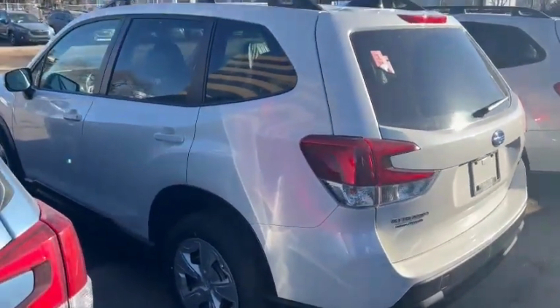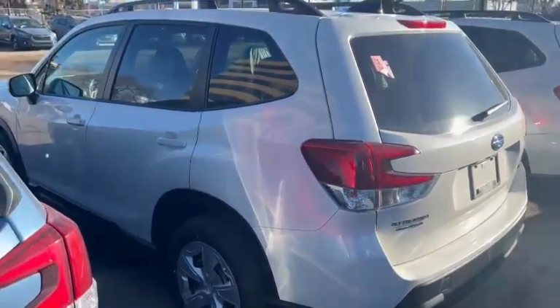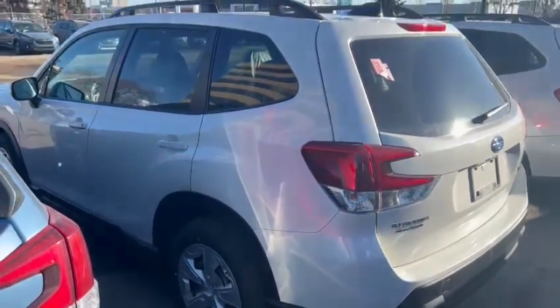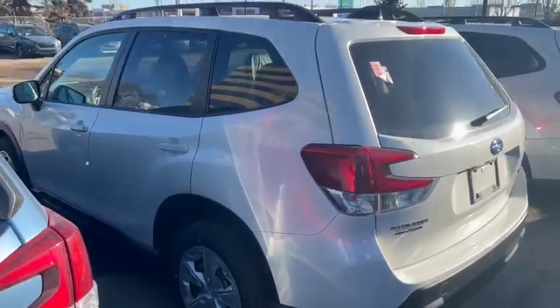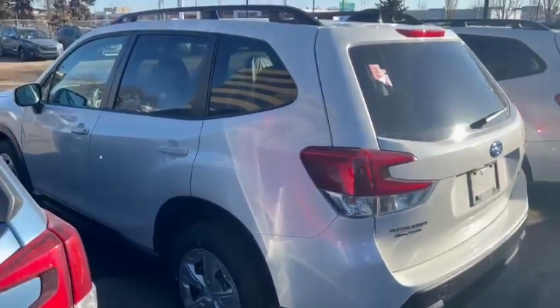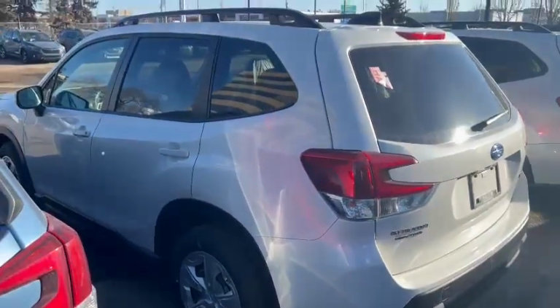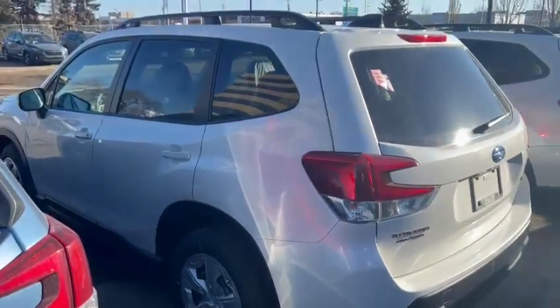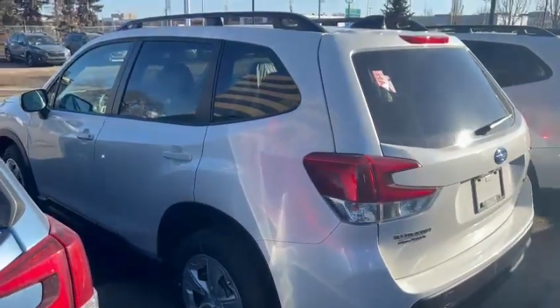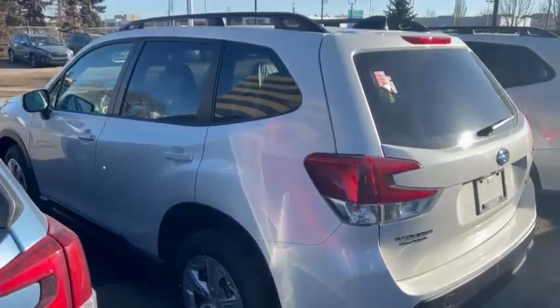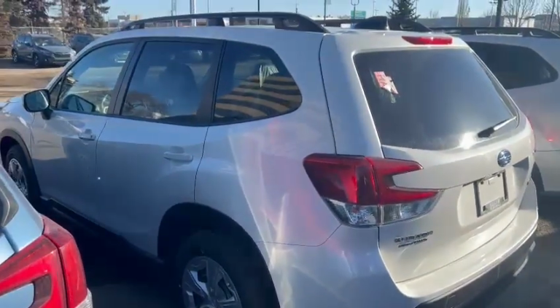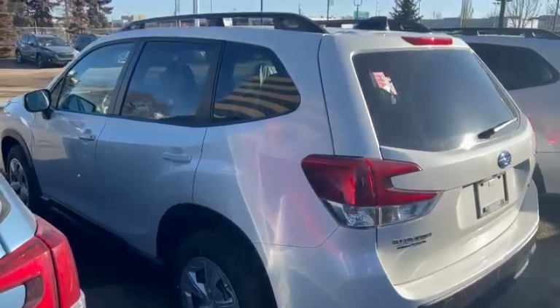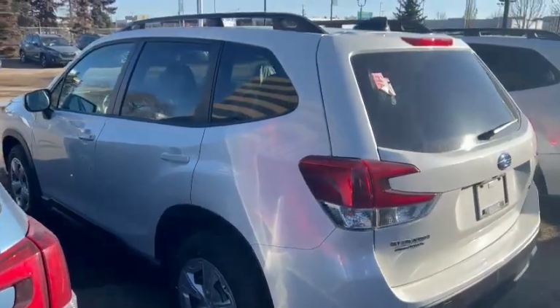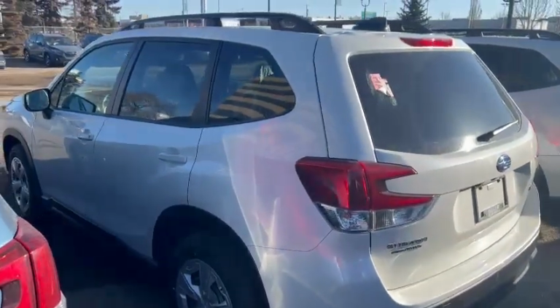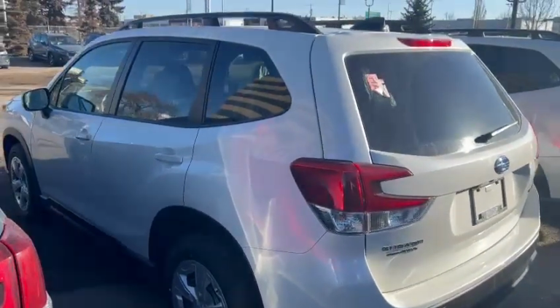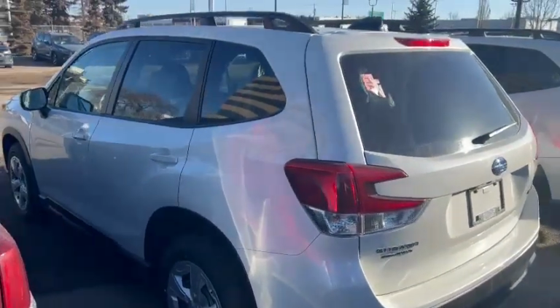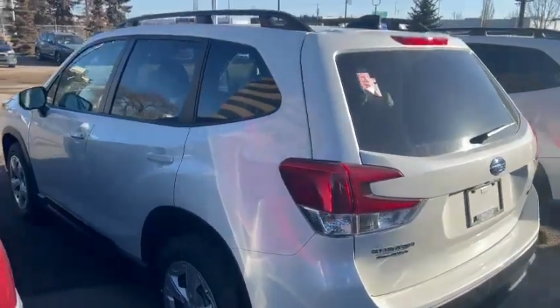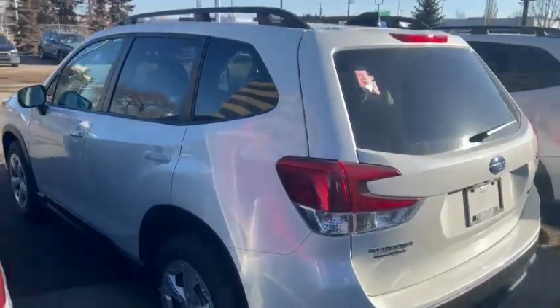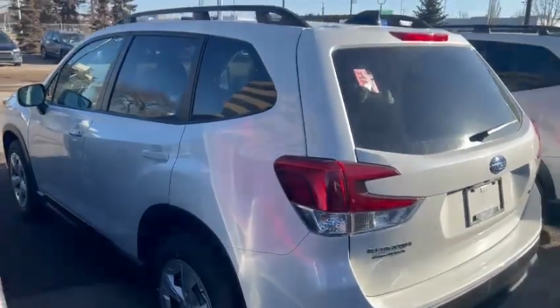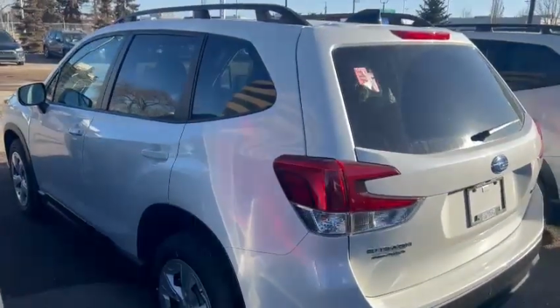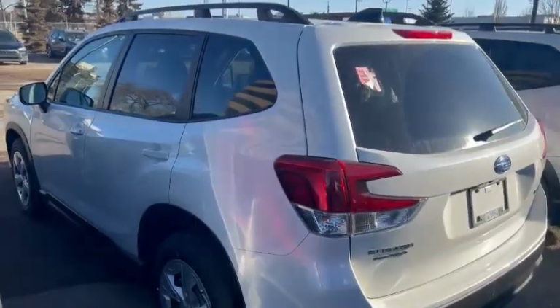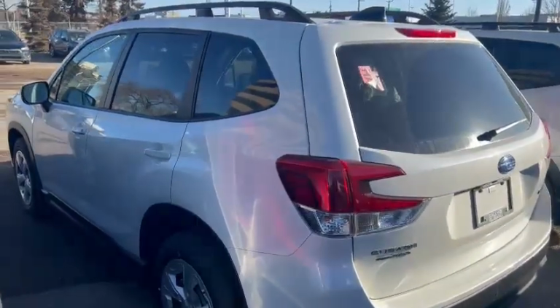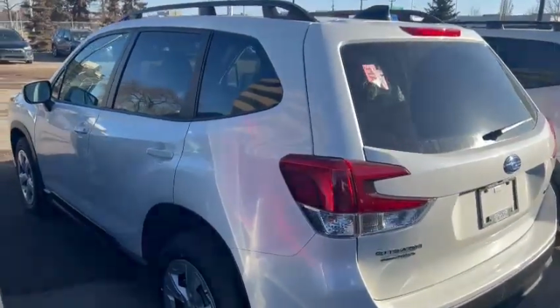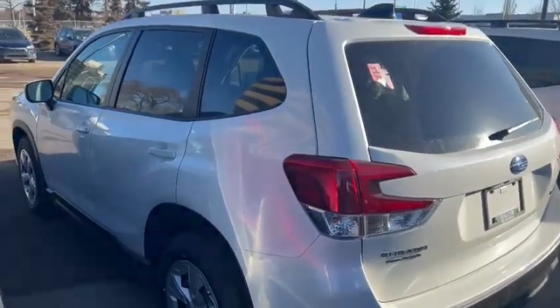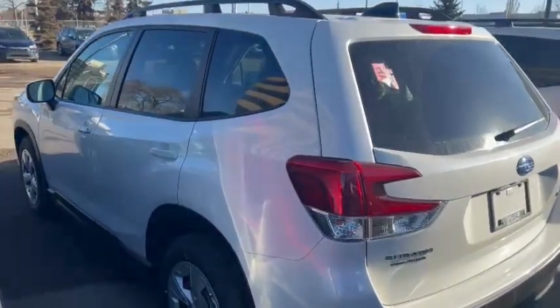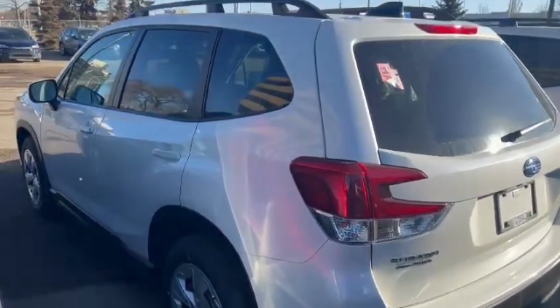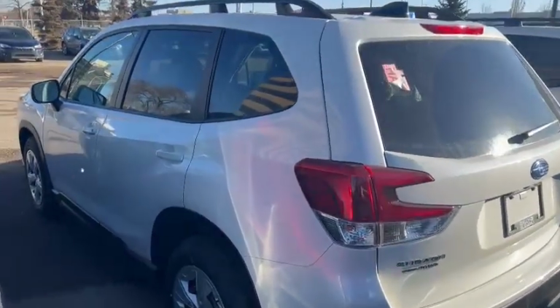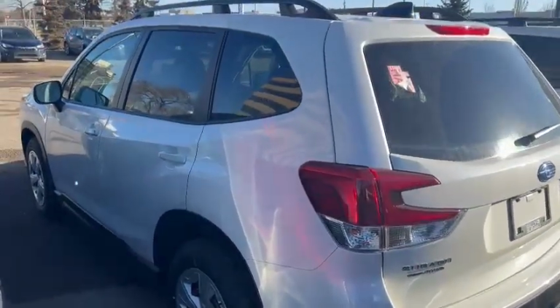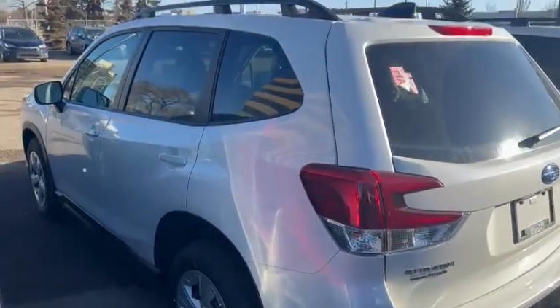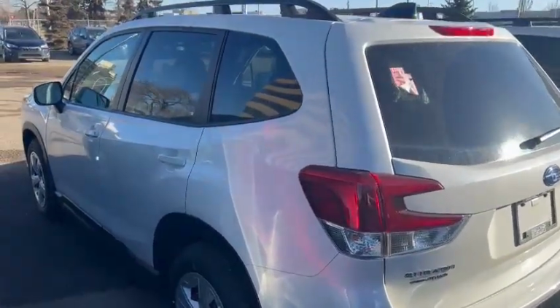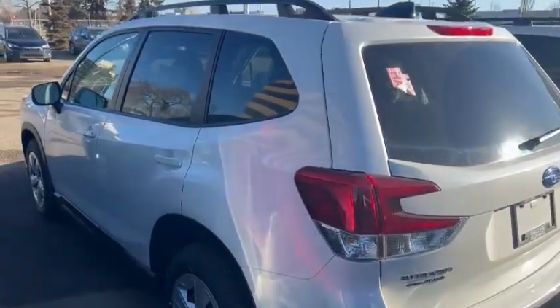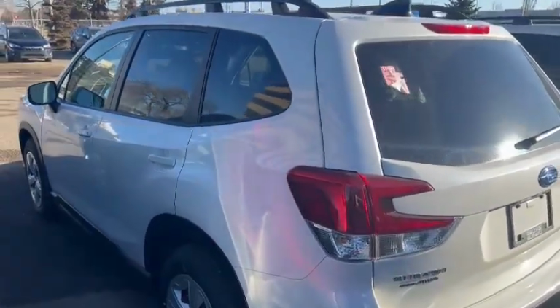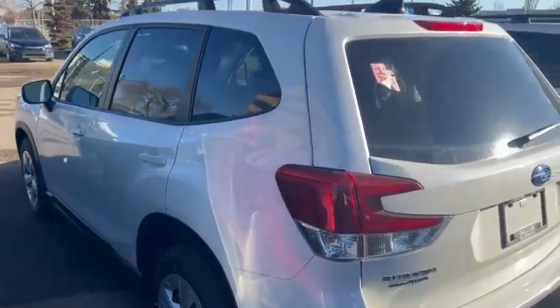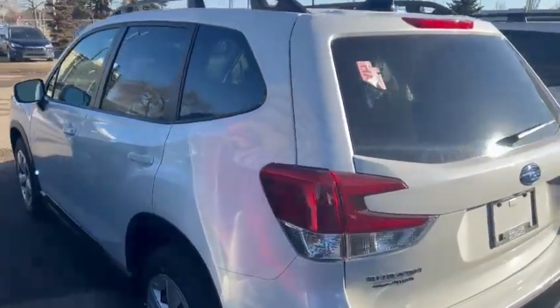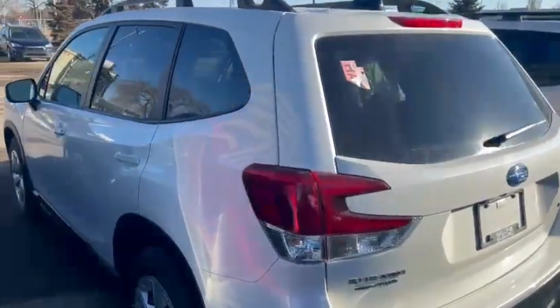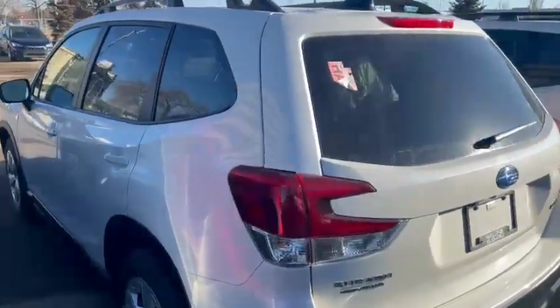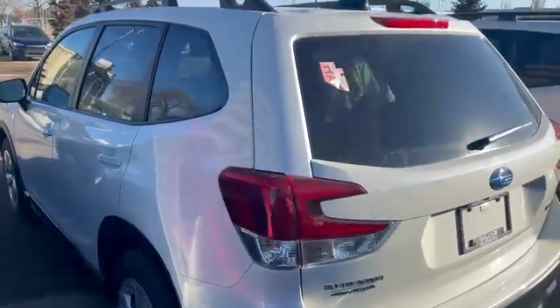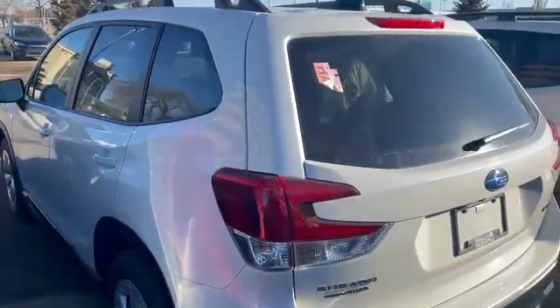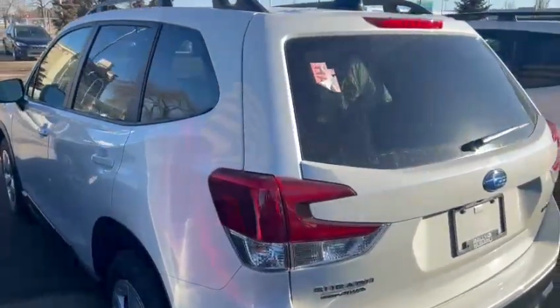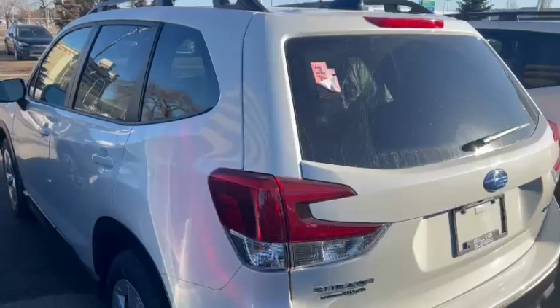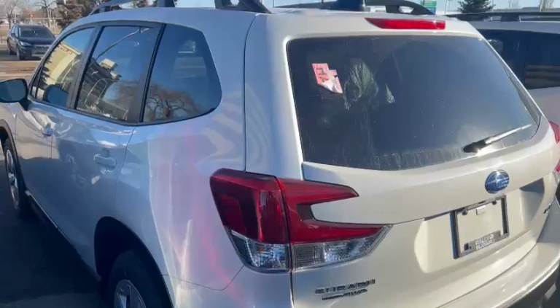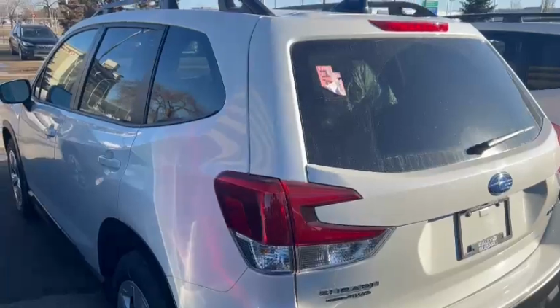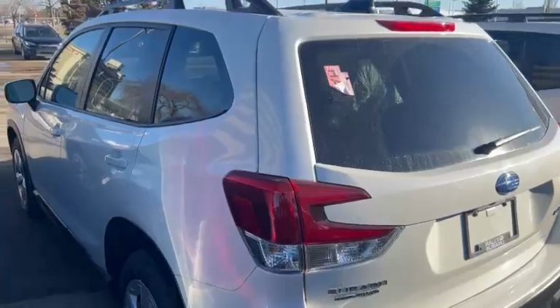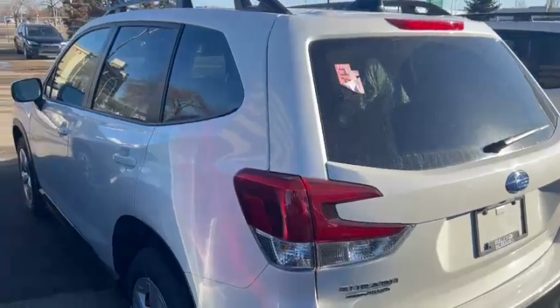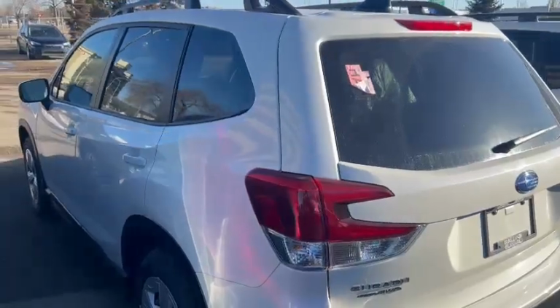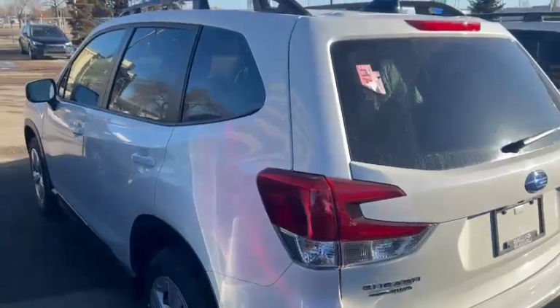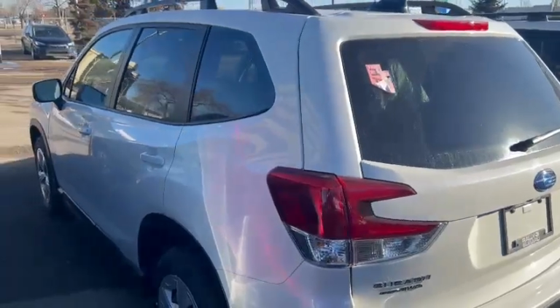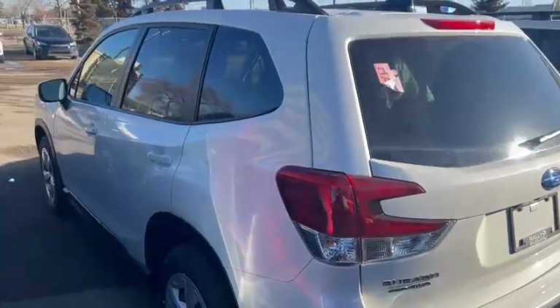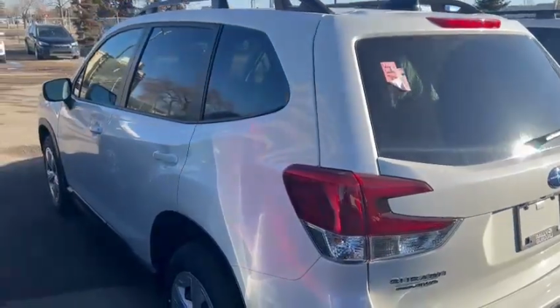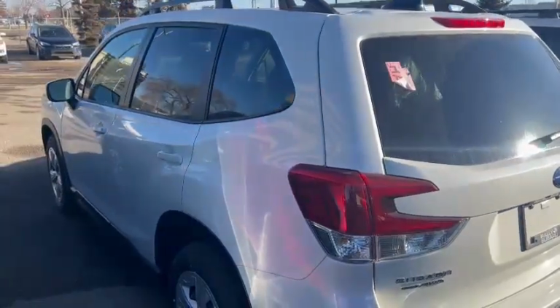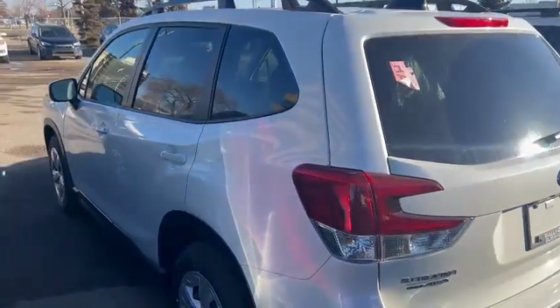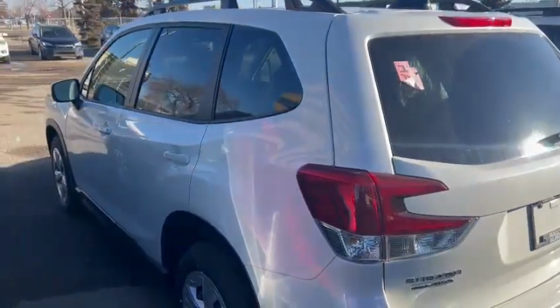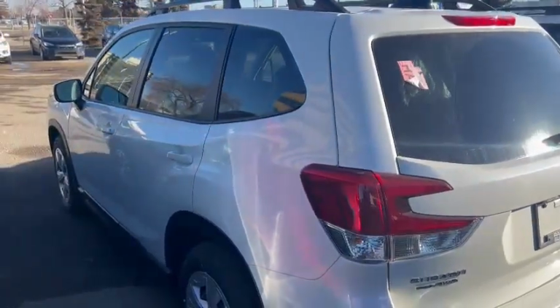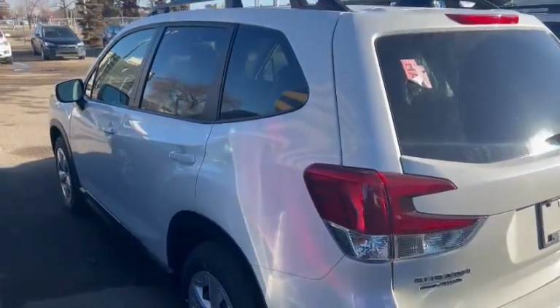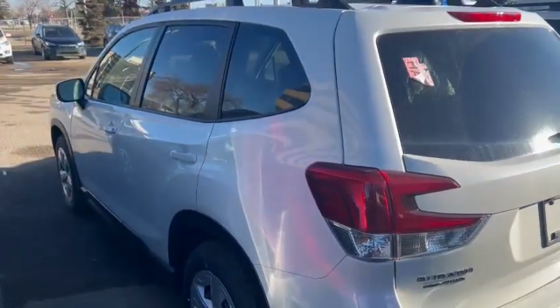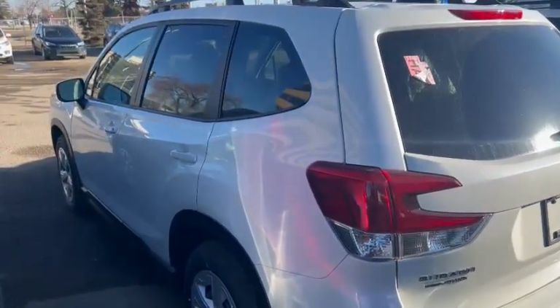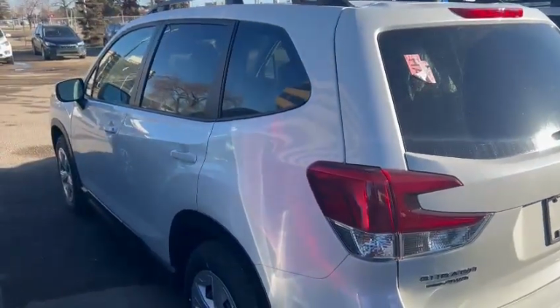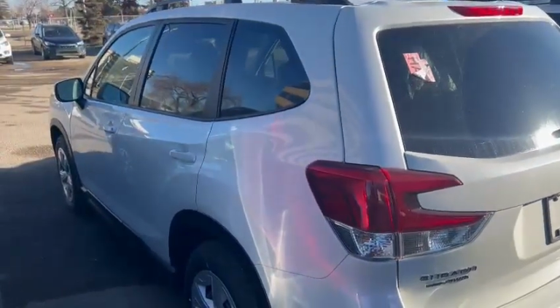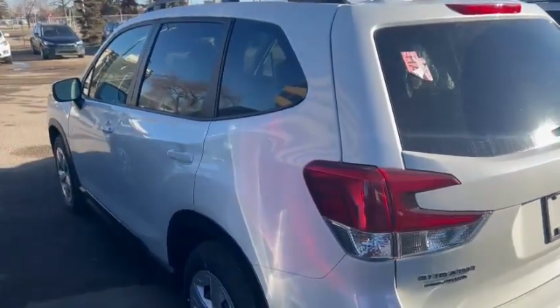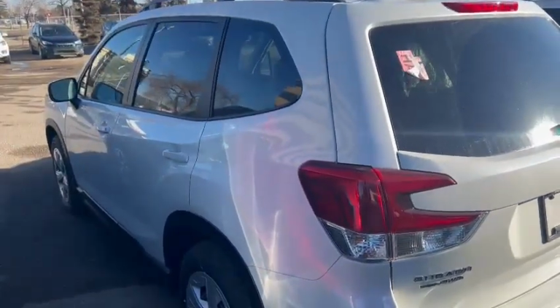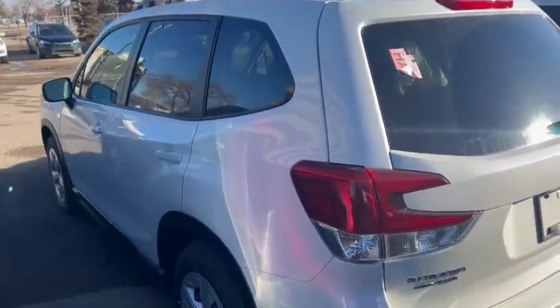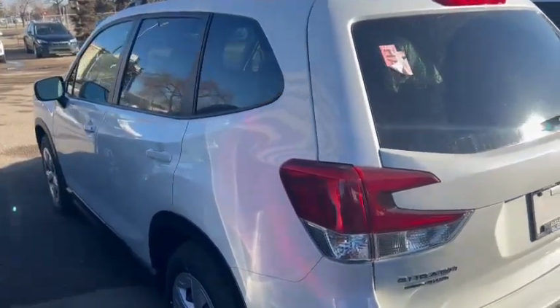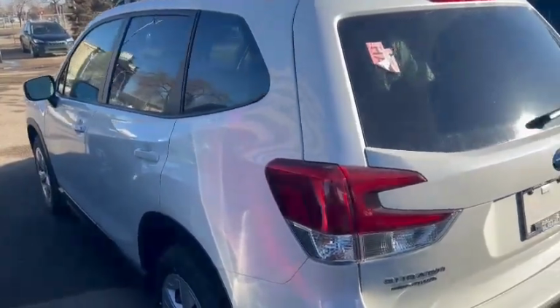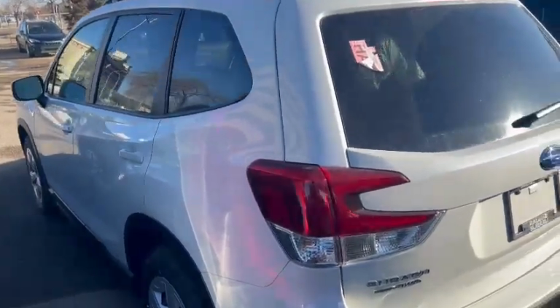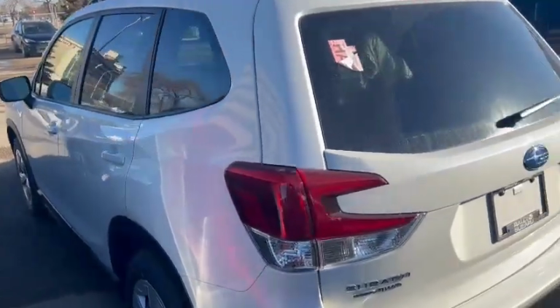Let me know if you're interested in this one — it's ready for a test drive and to take it home. Thank you so much, have a good day. Bye-bye.